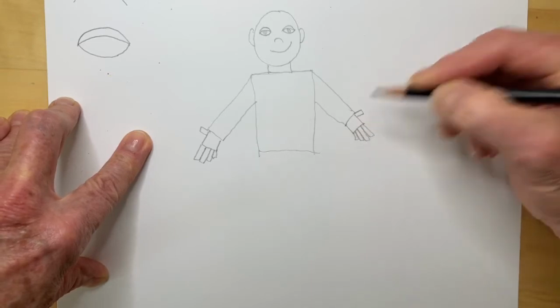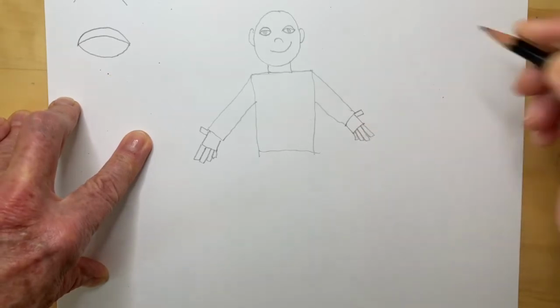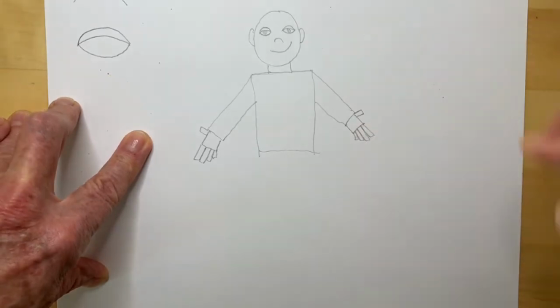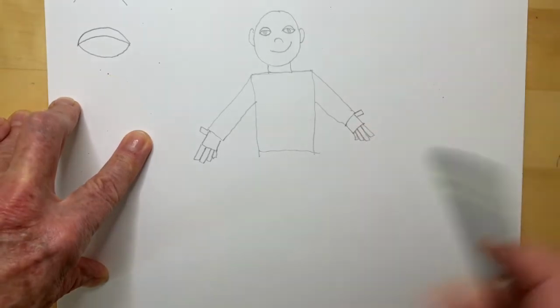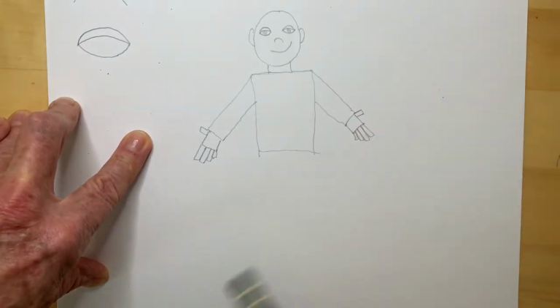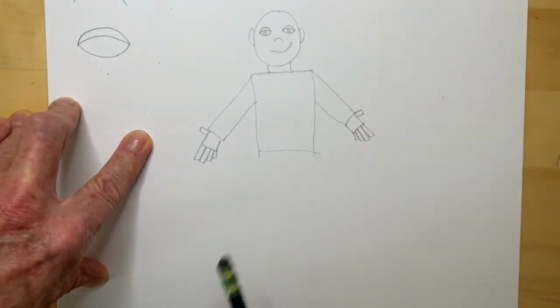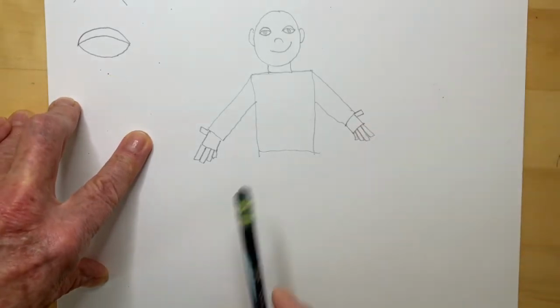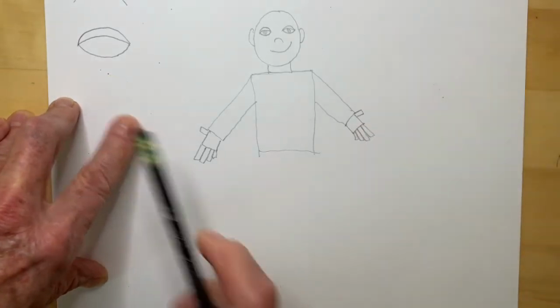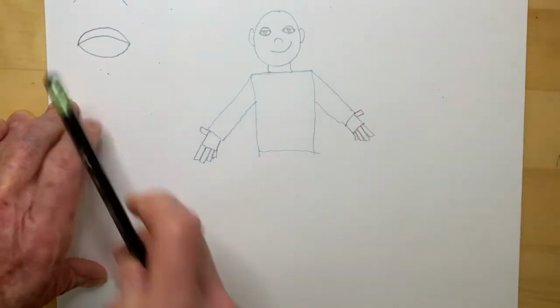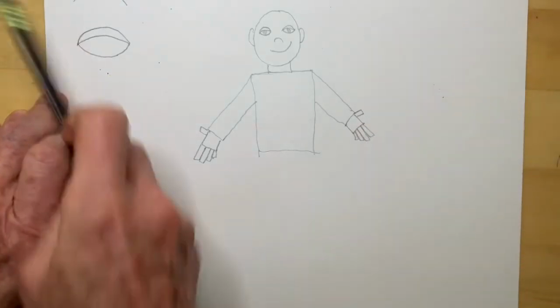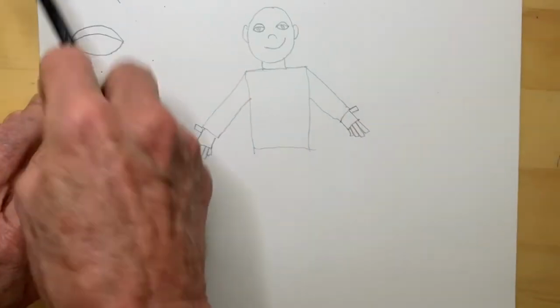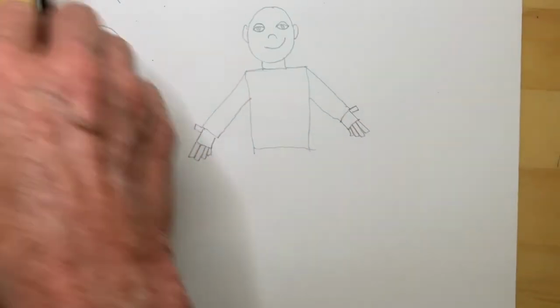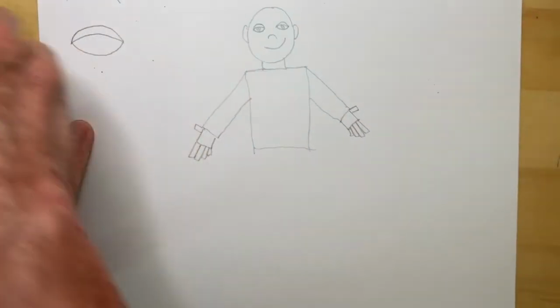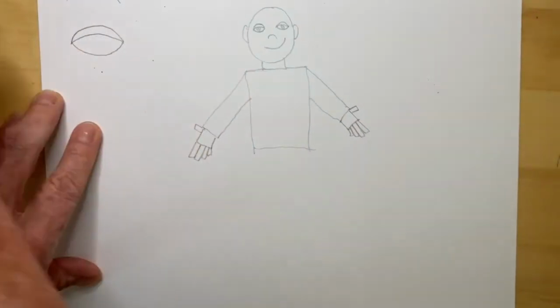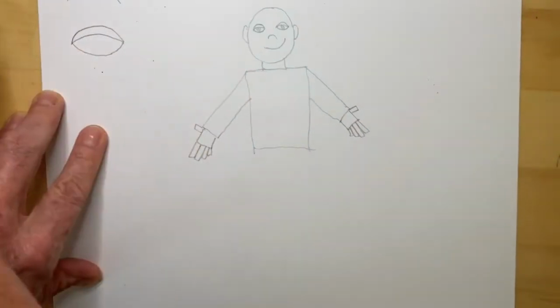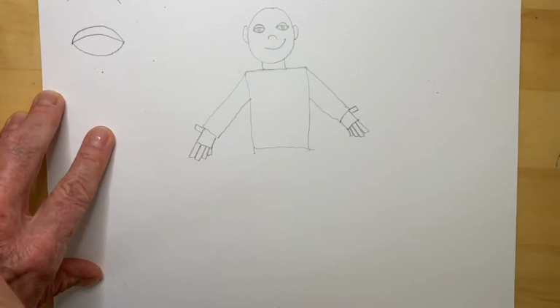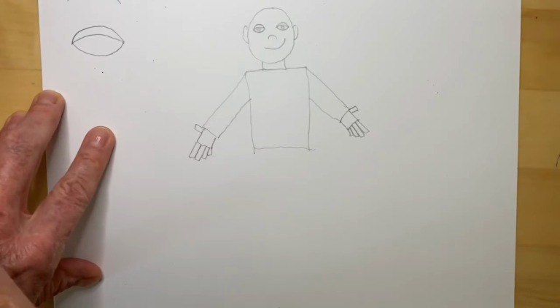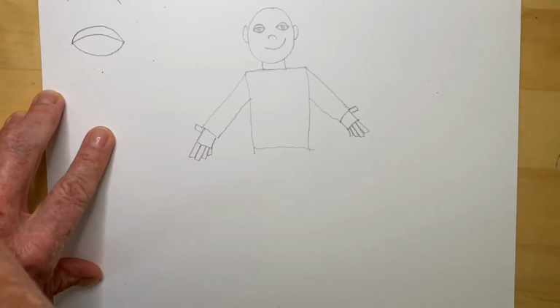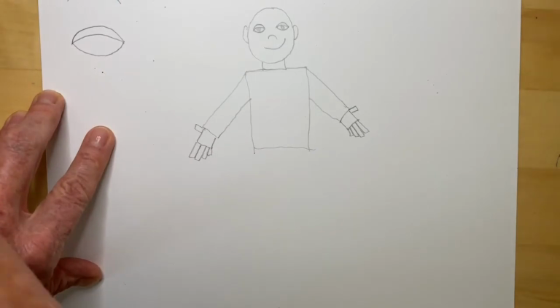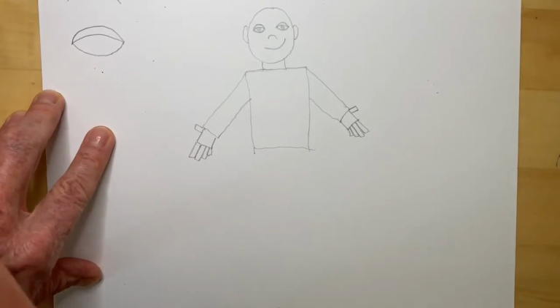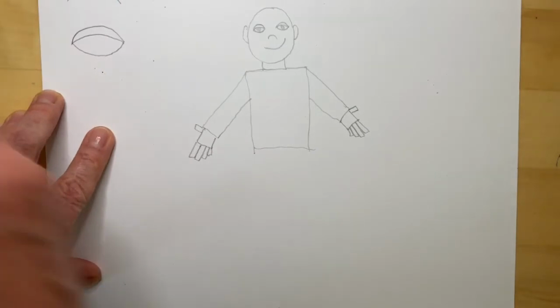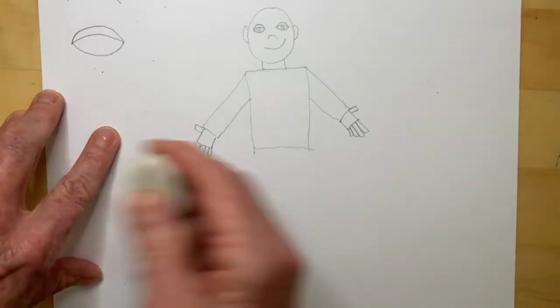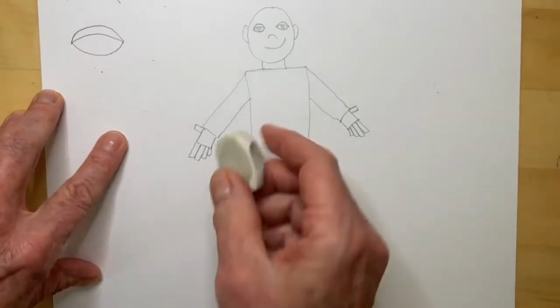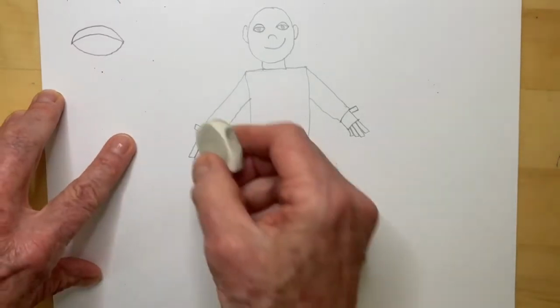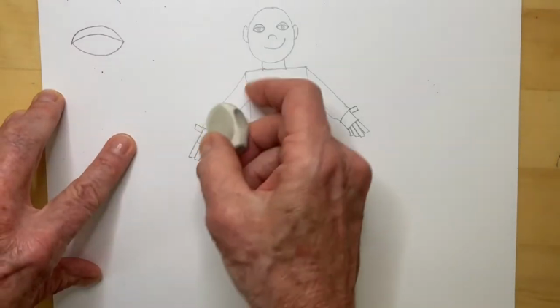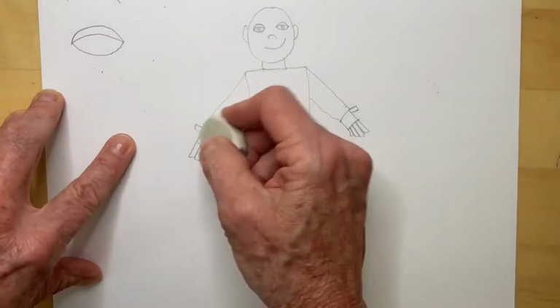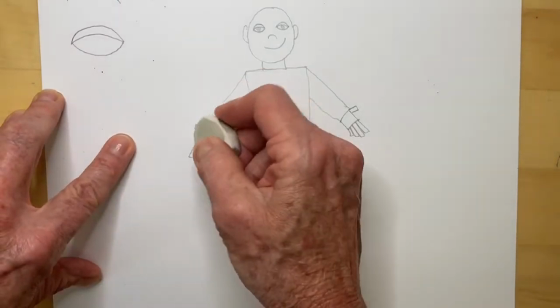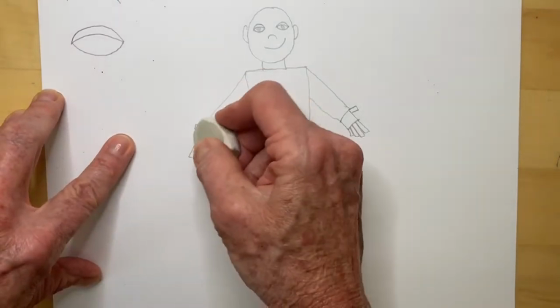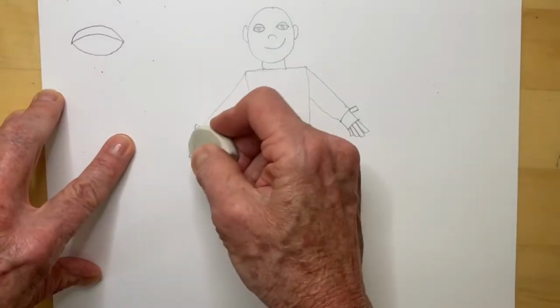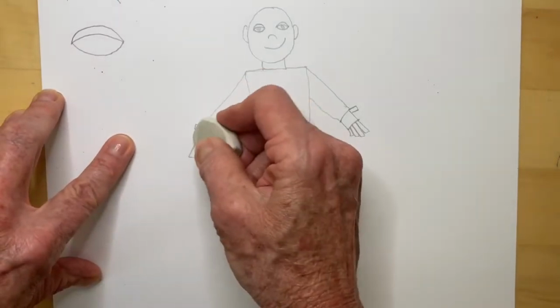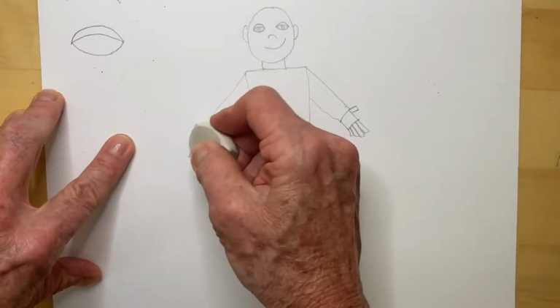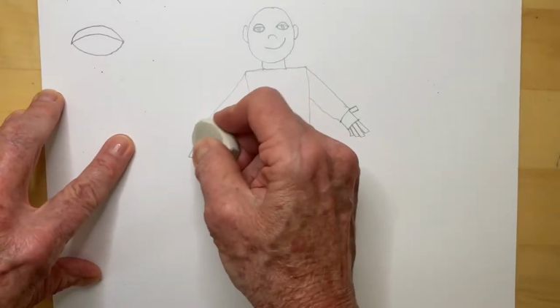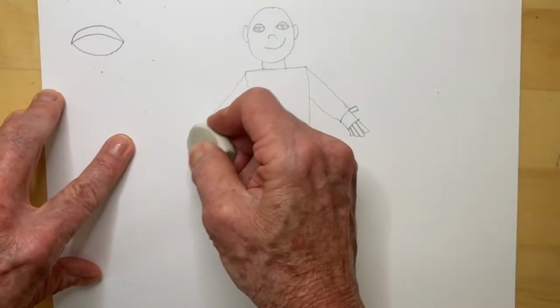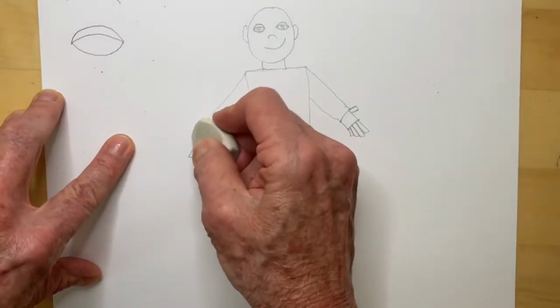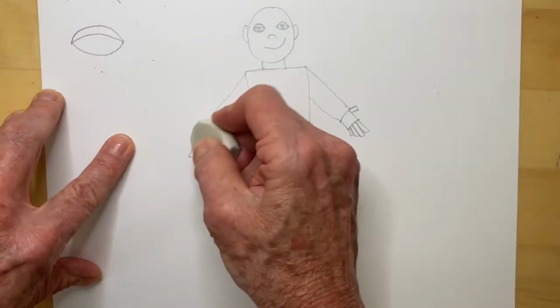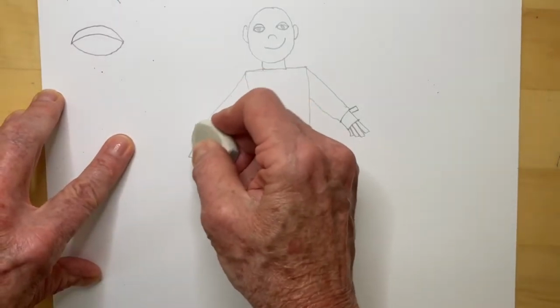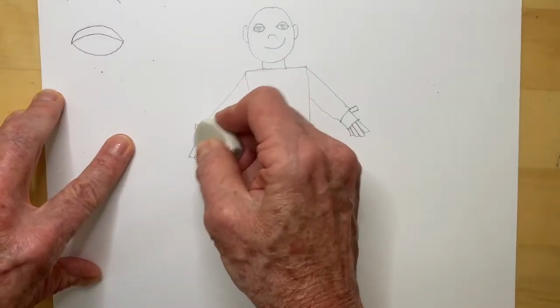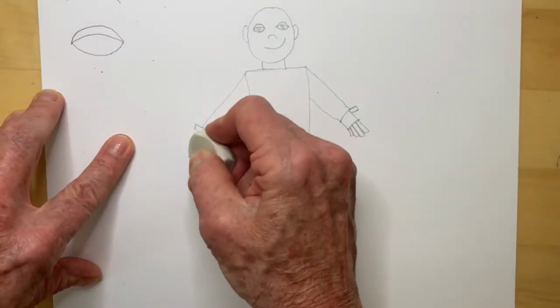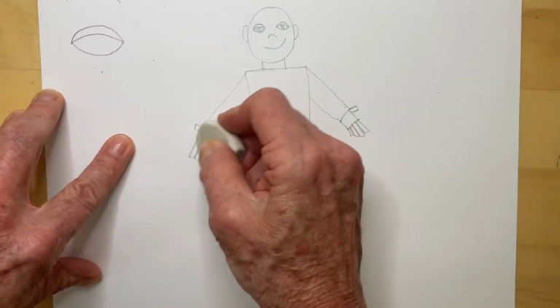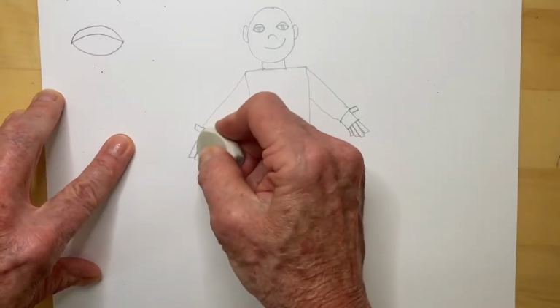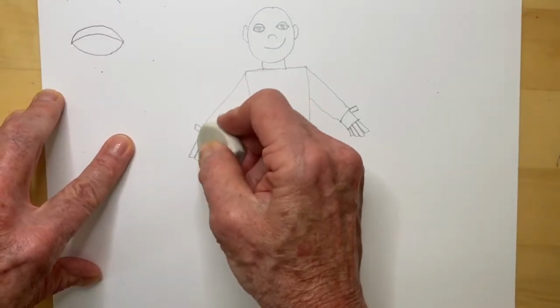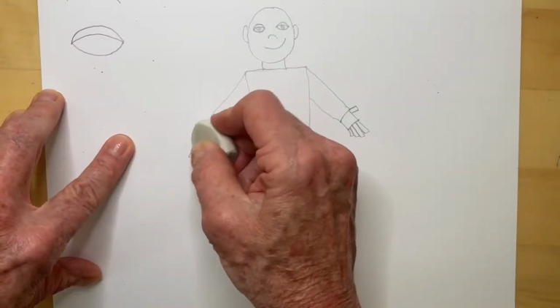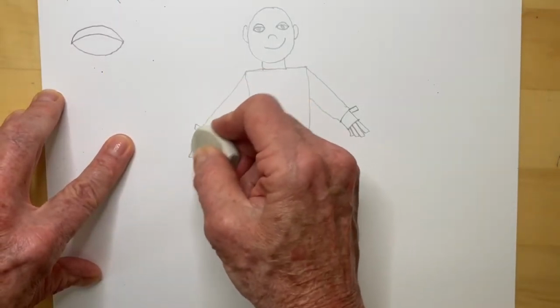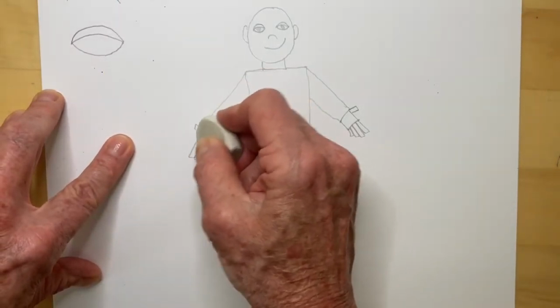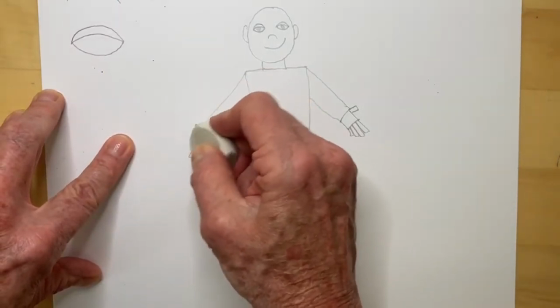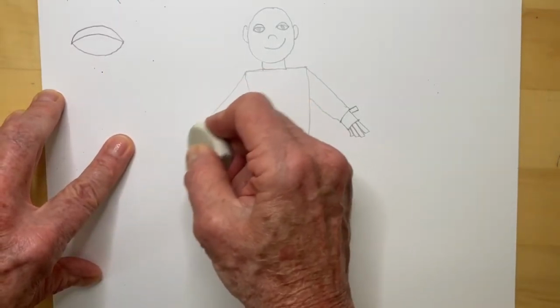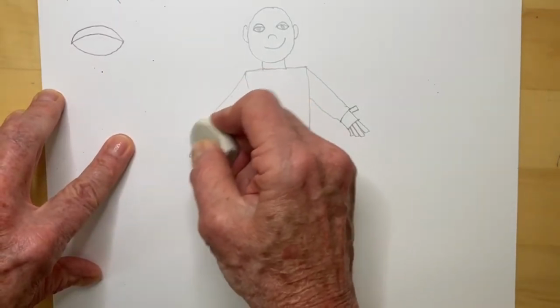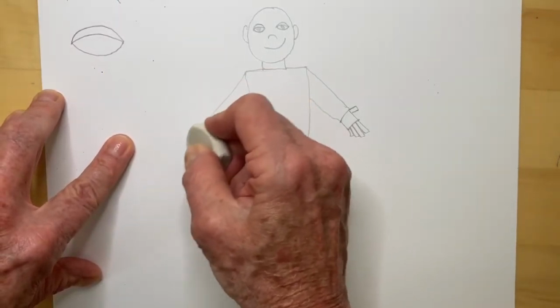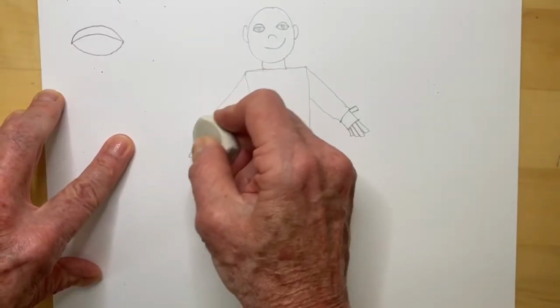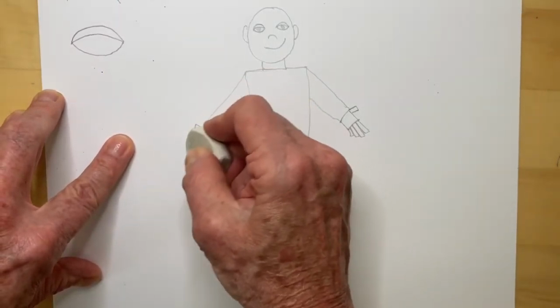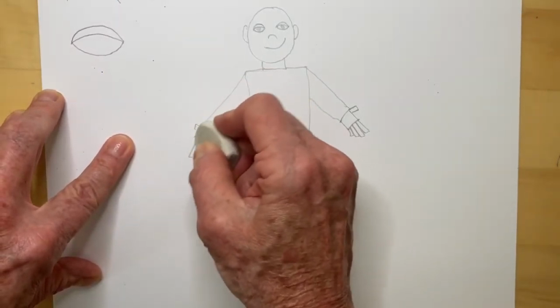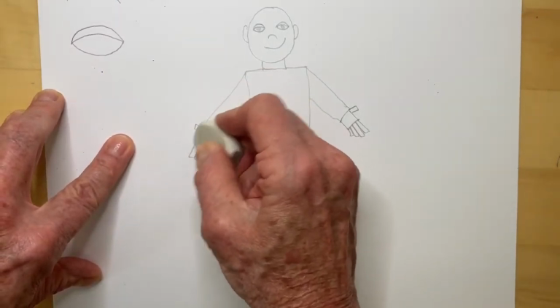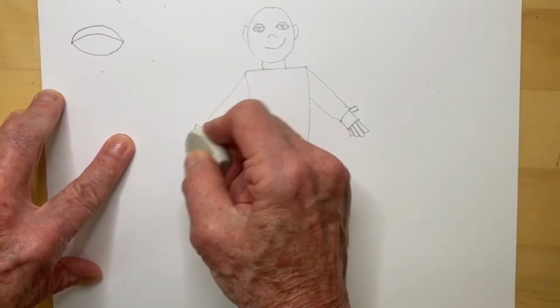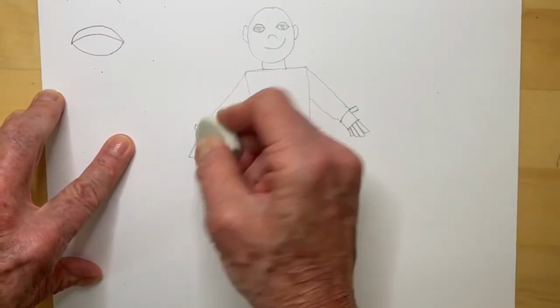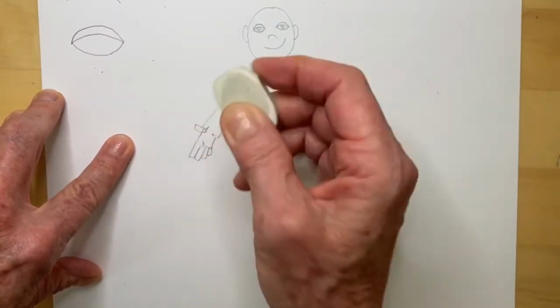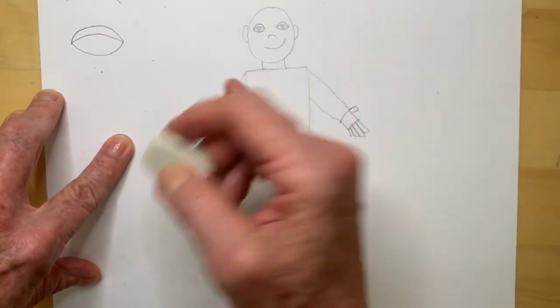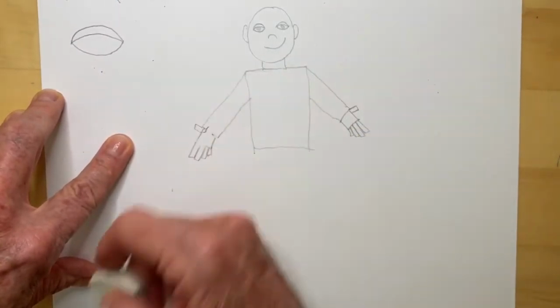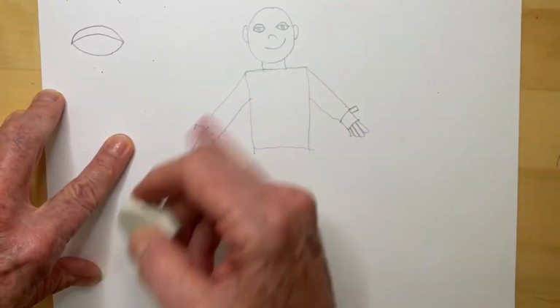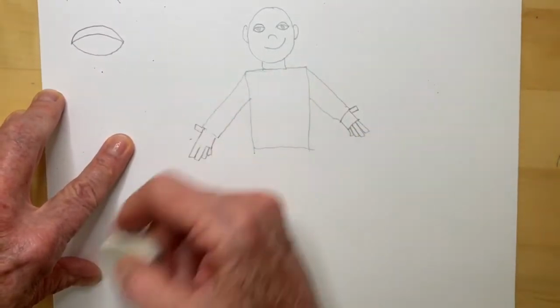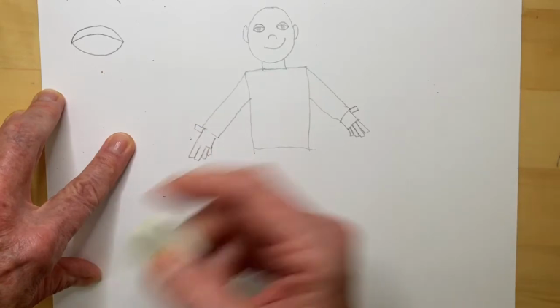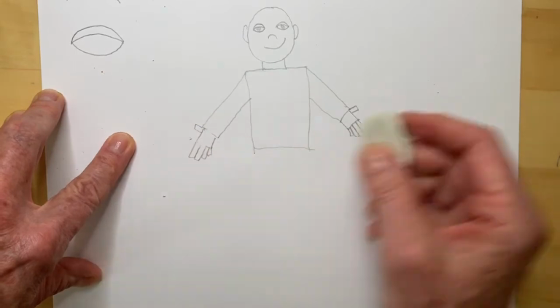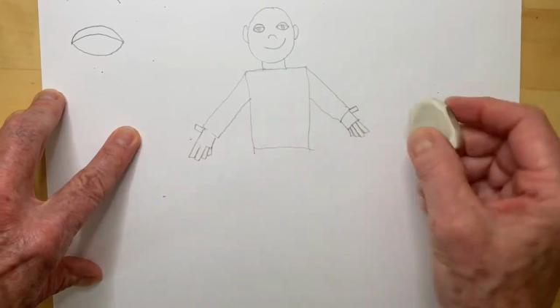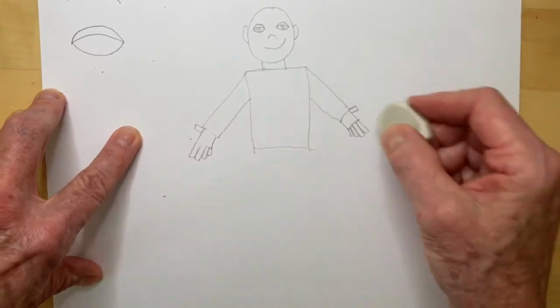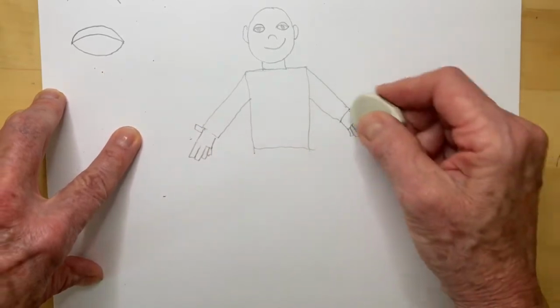I can use my eraser later to get rid of these lines and it'll look more like a hand. Like that.